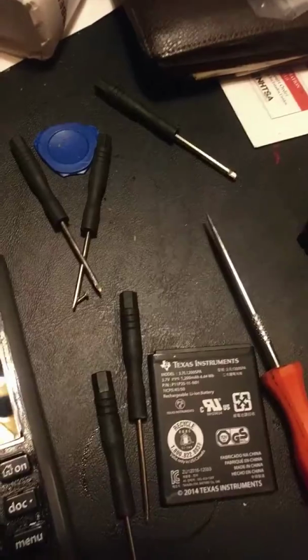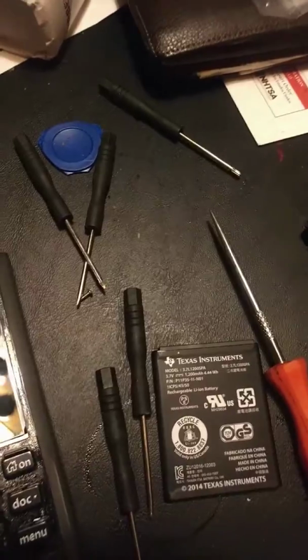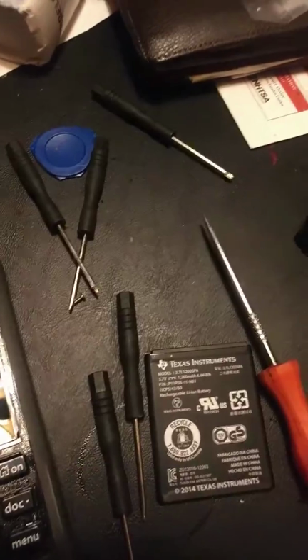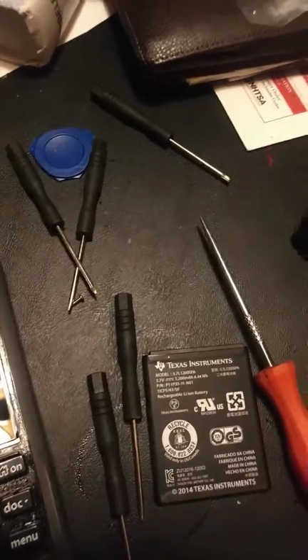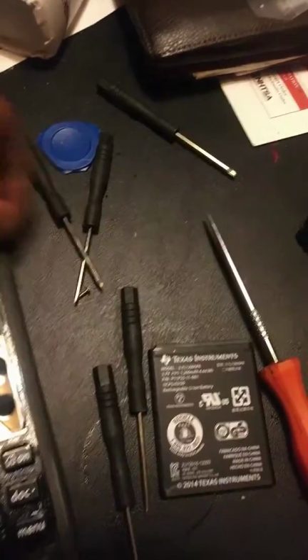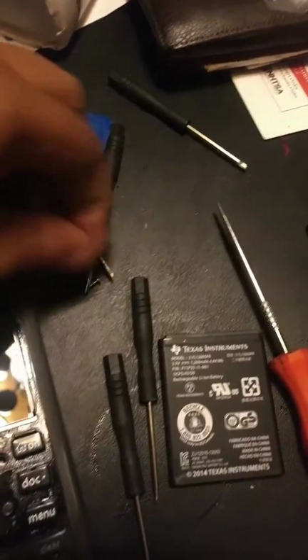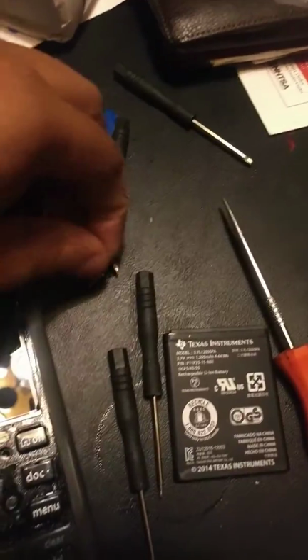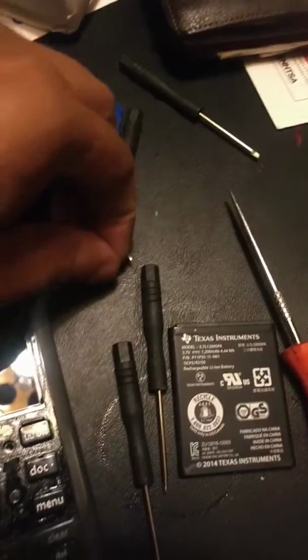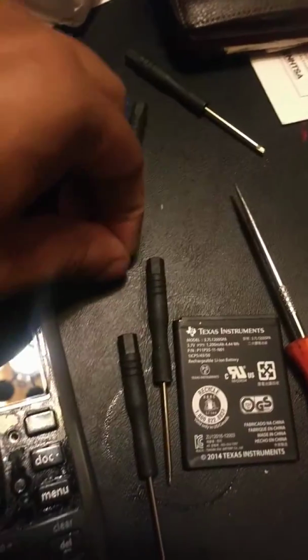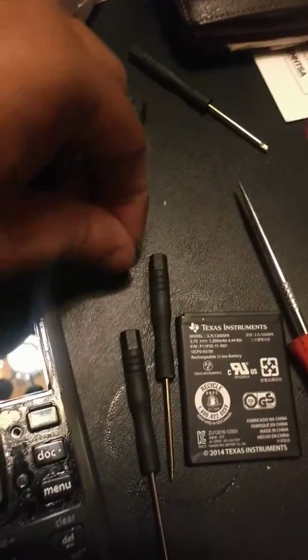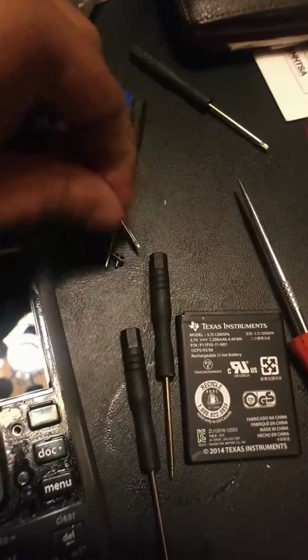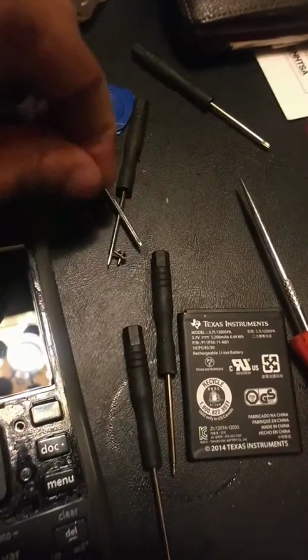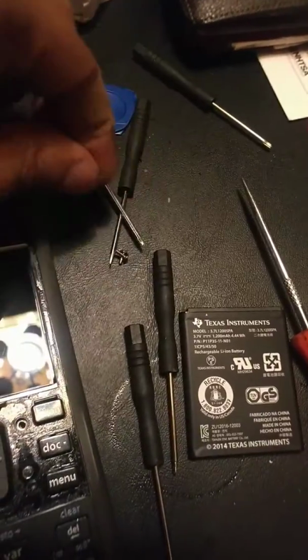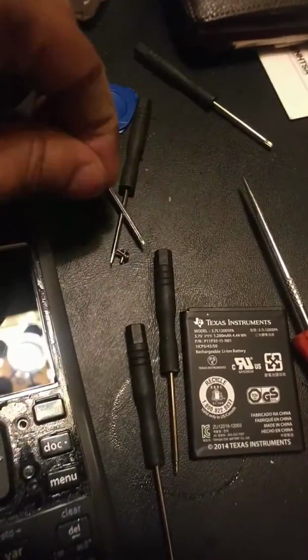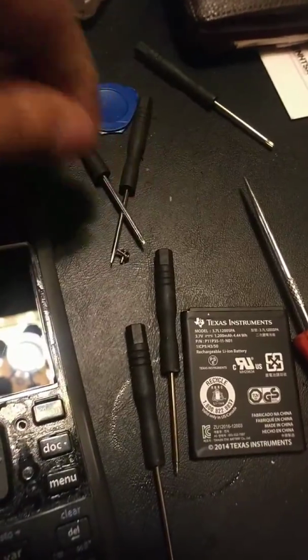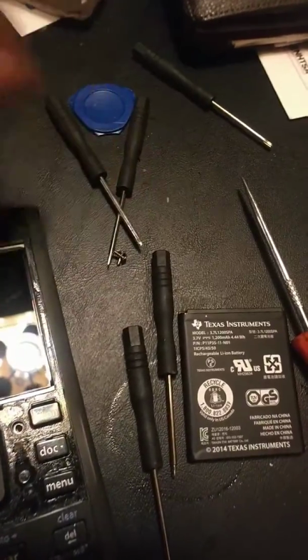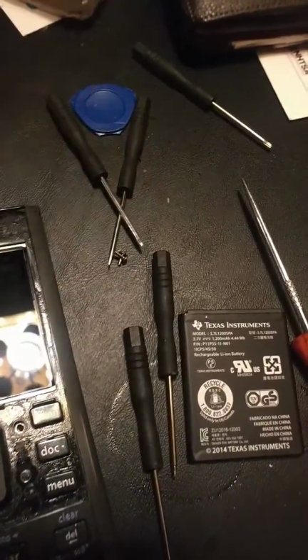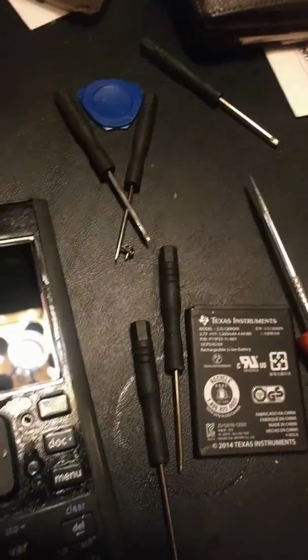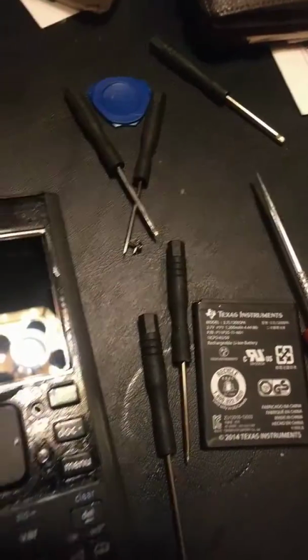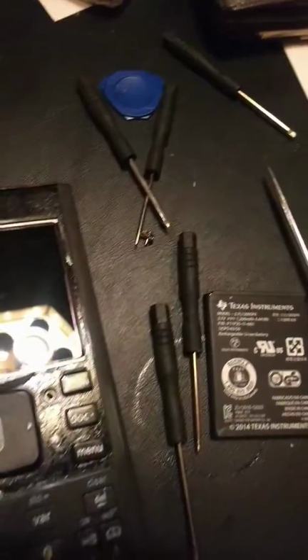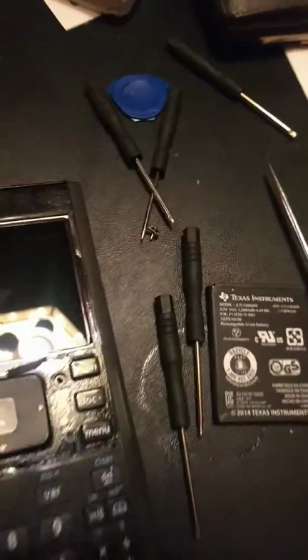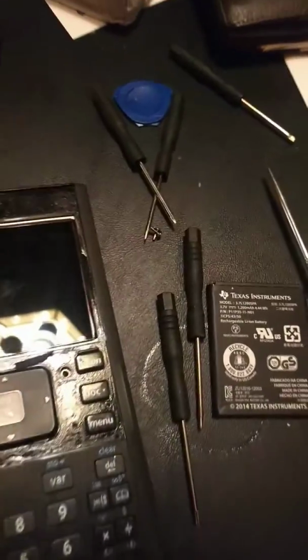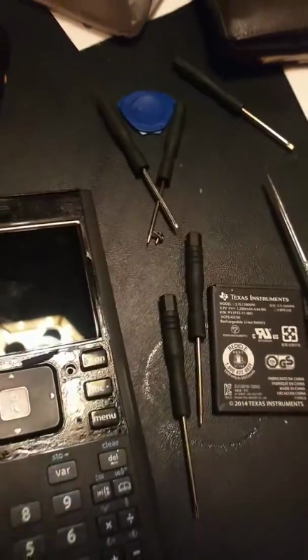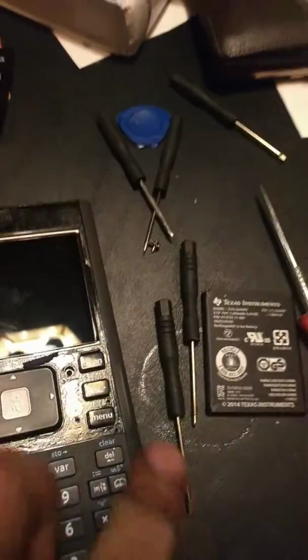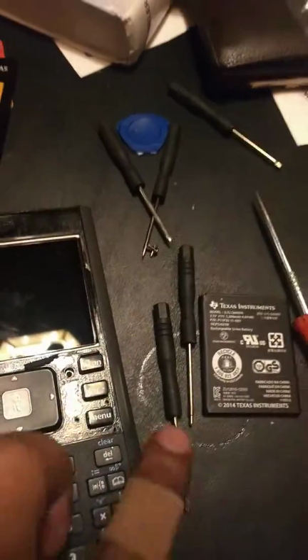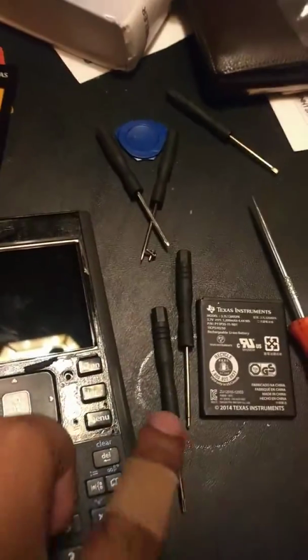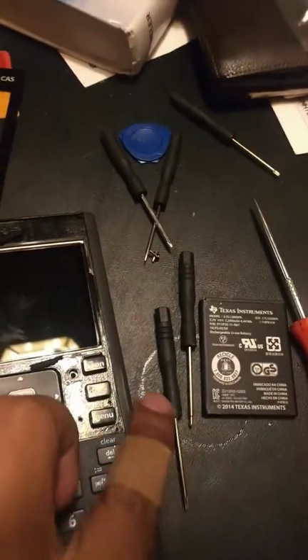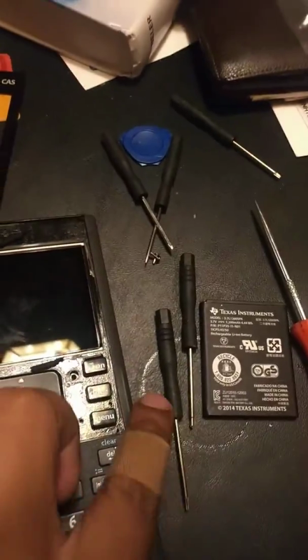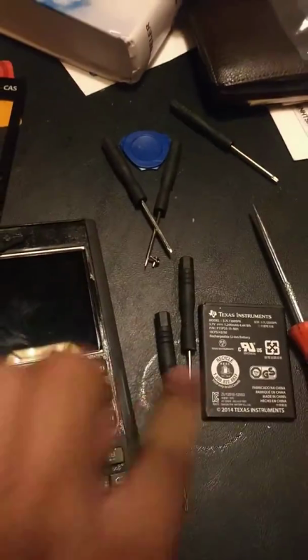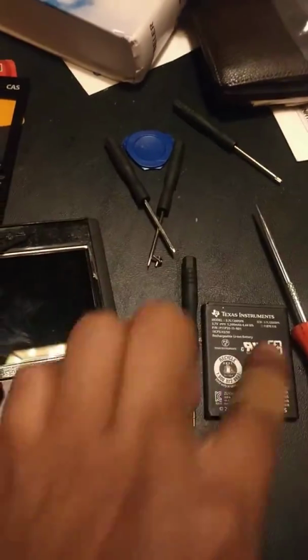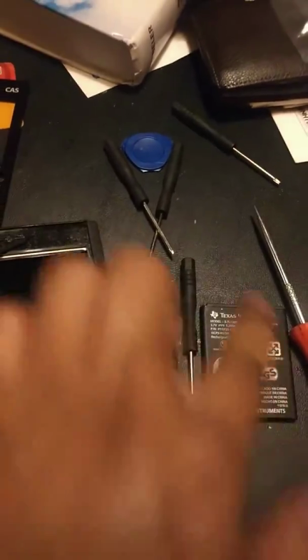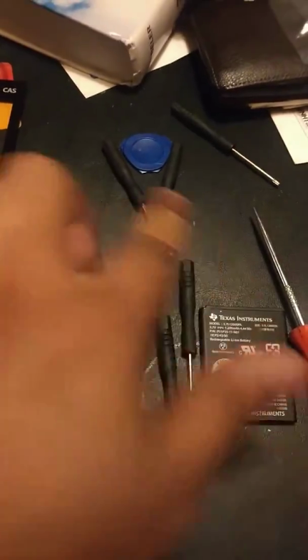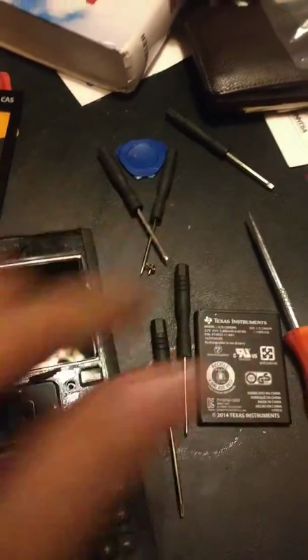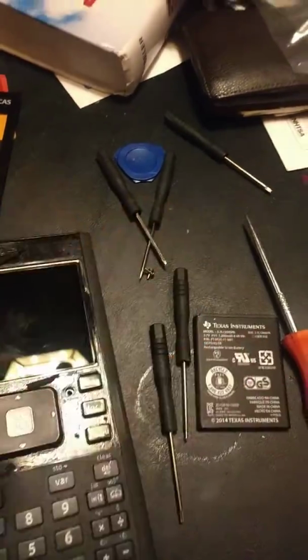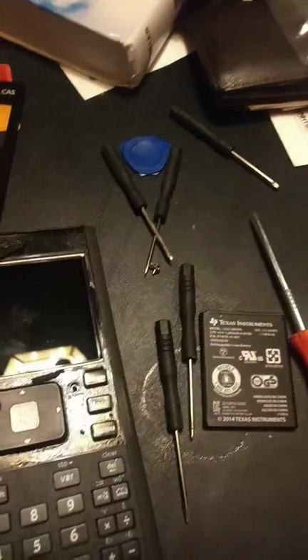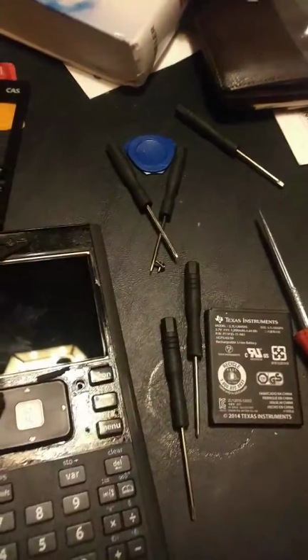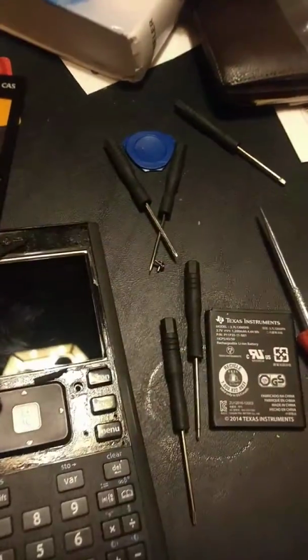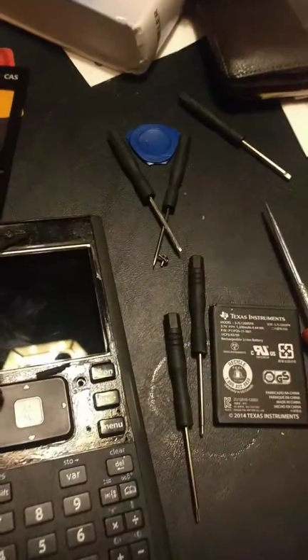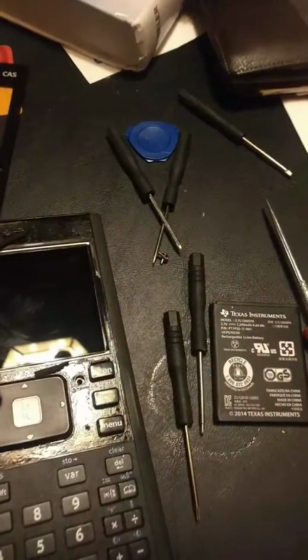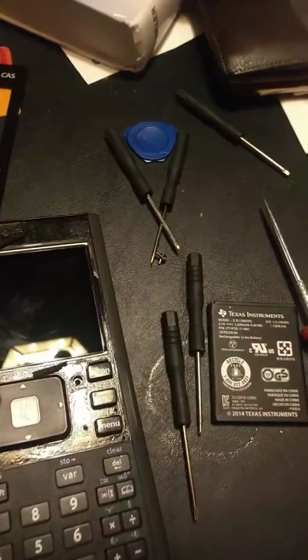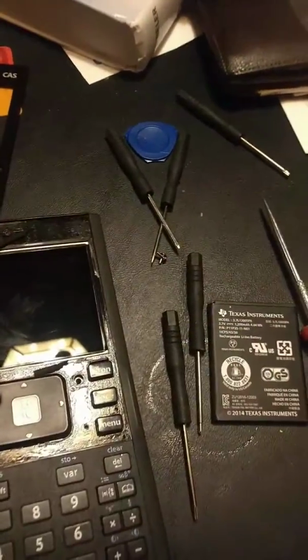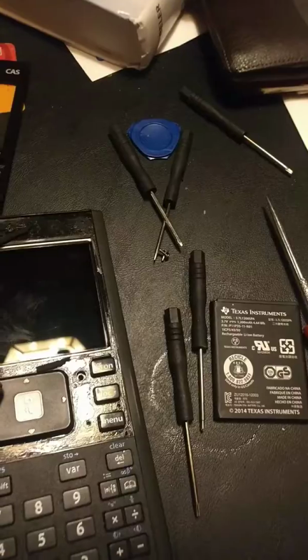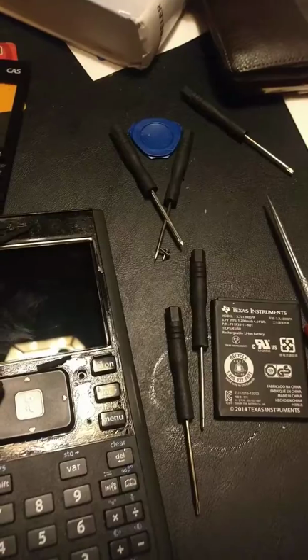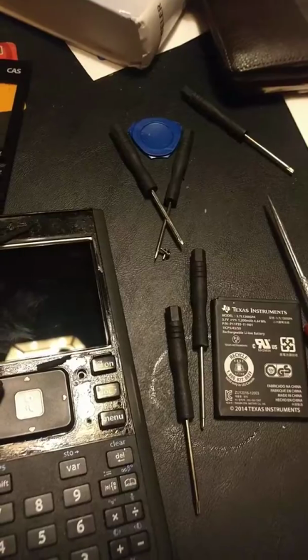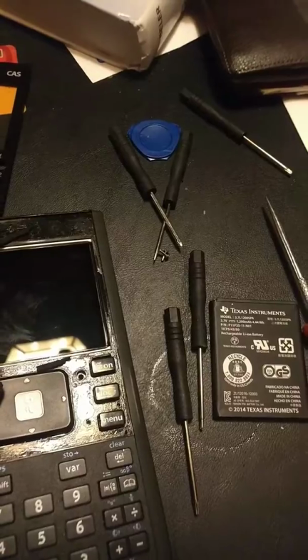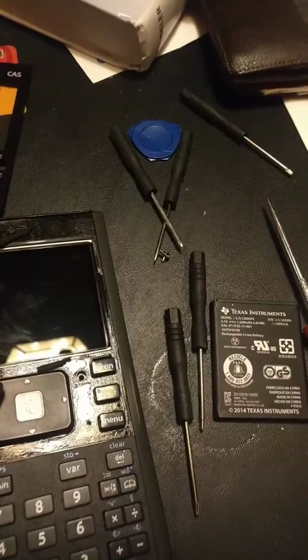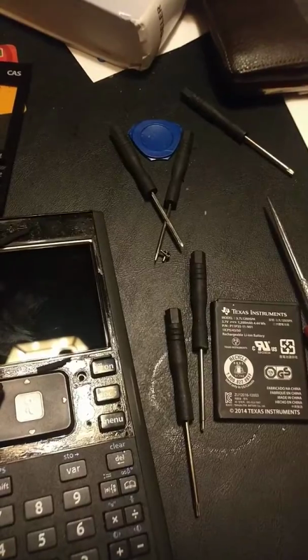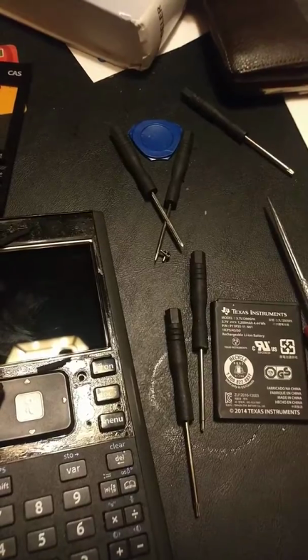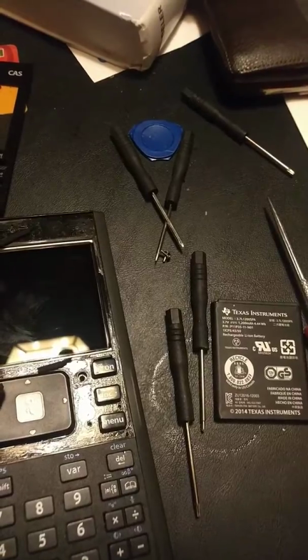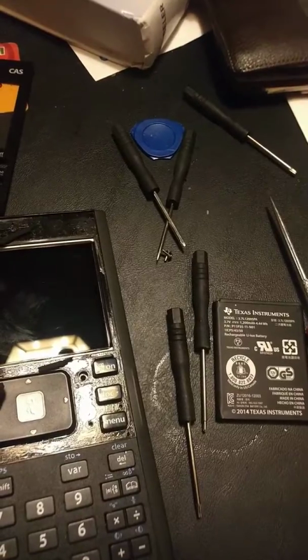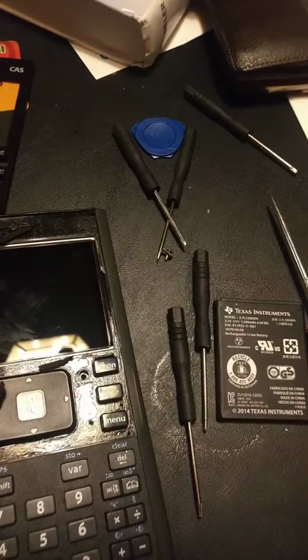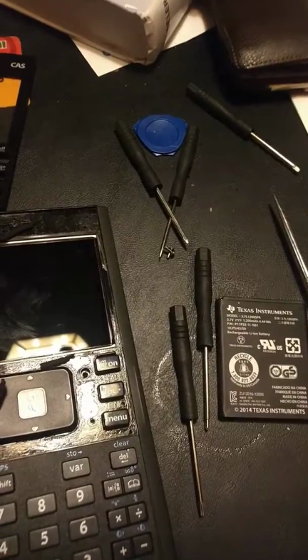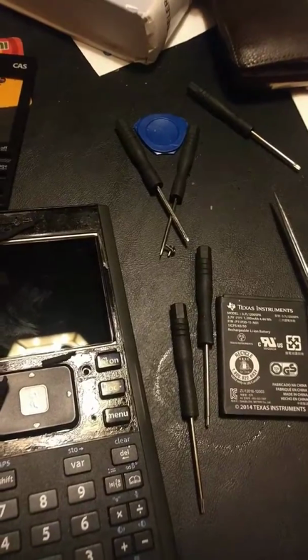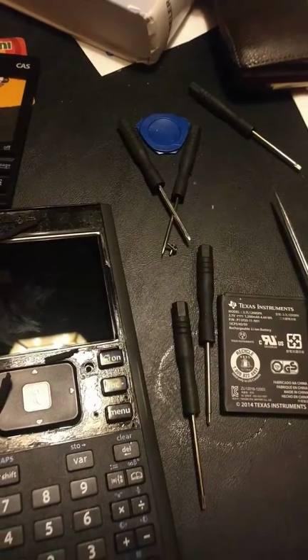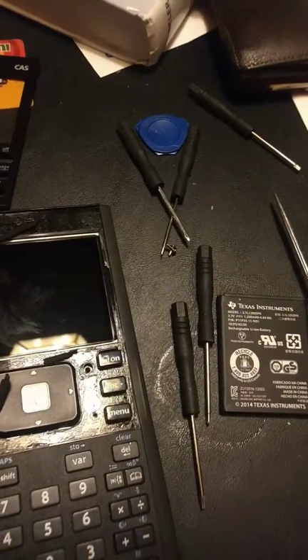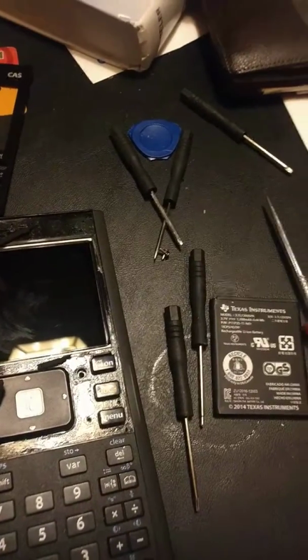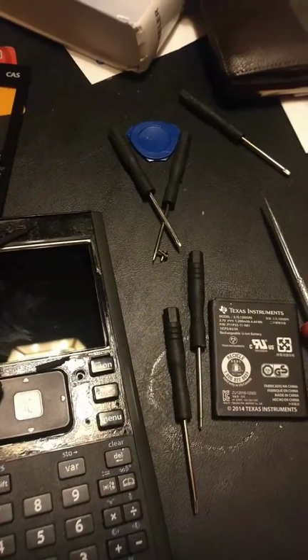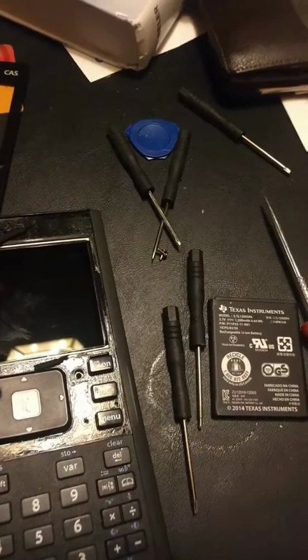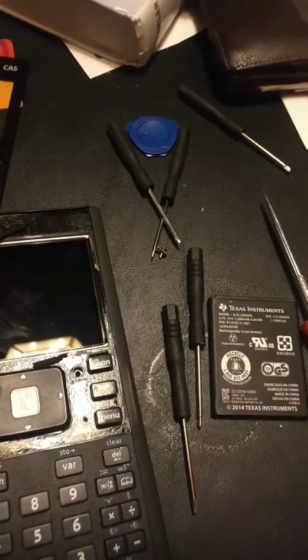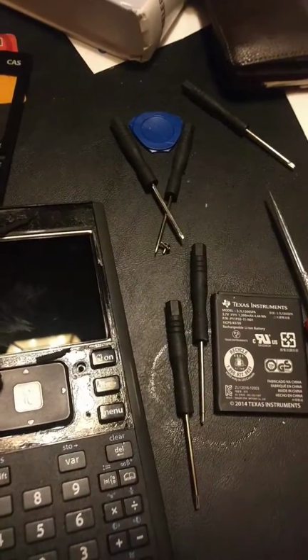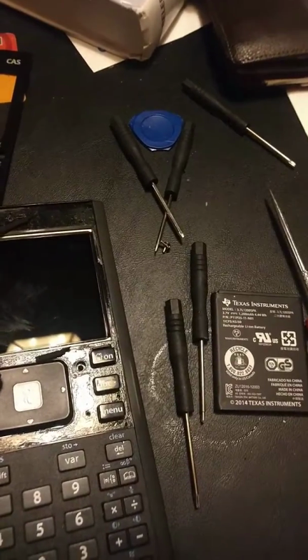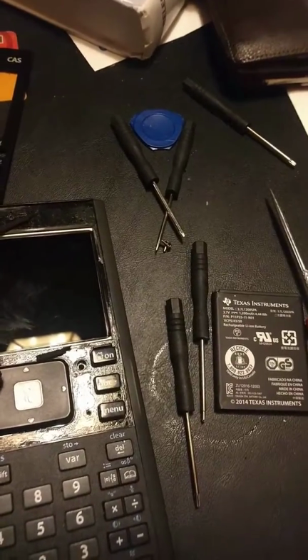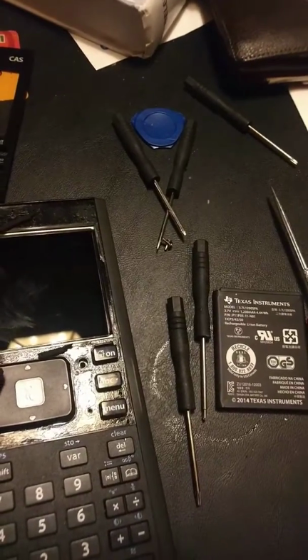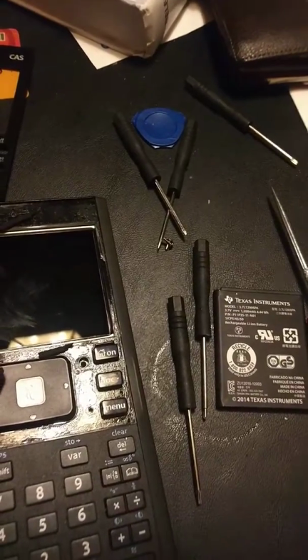I have them right here, actually. This is from a kit that I used to fix a cell phone. I got it from Amazon.